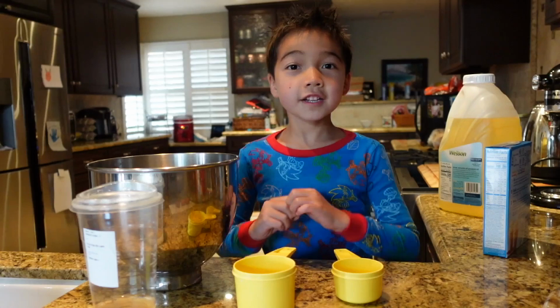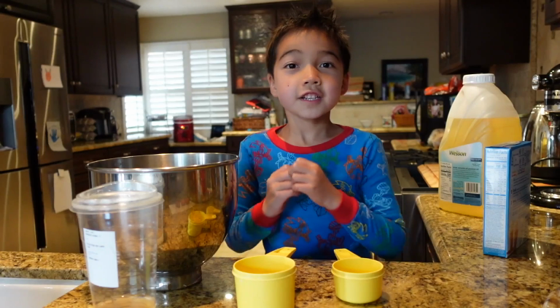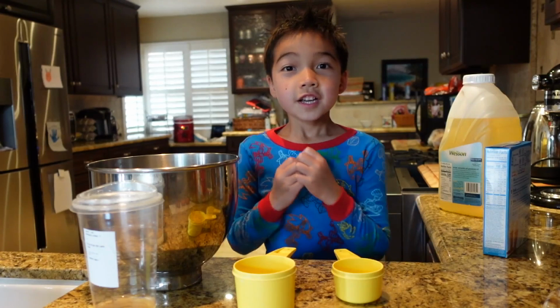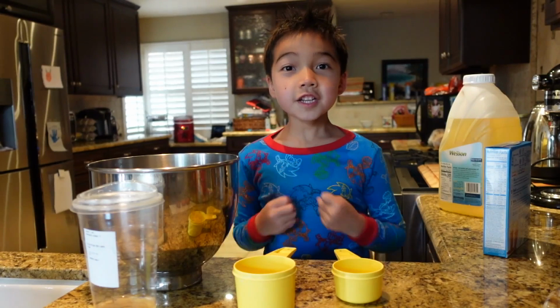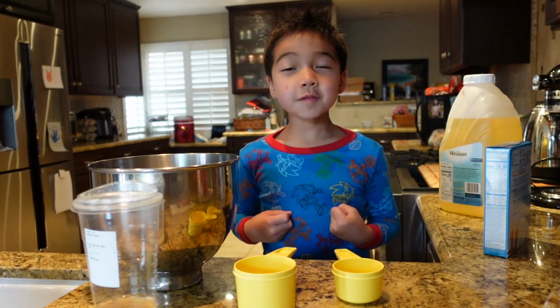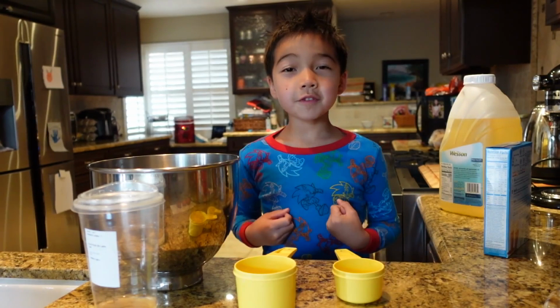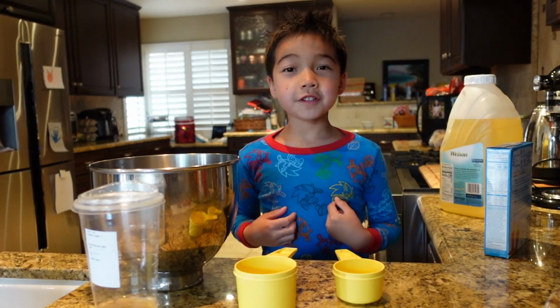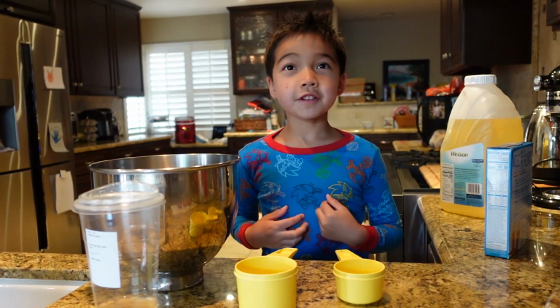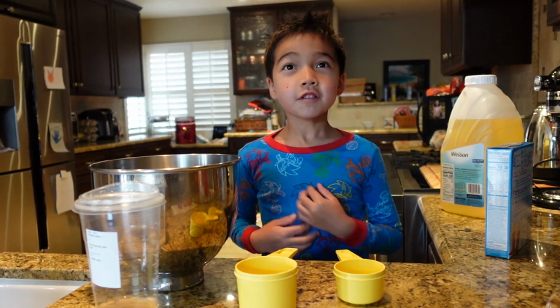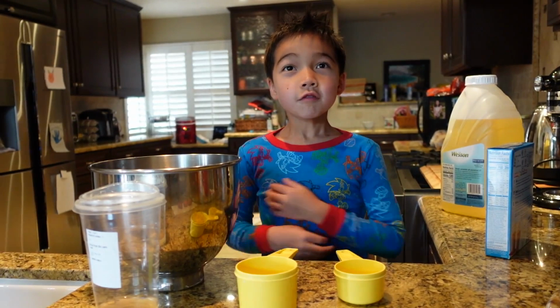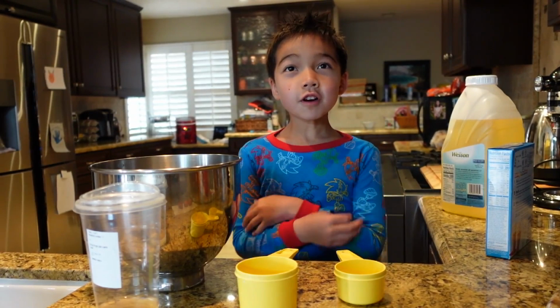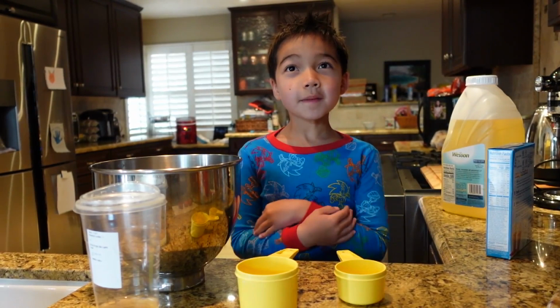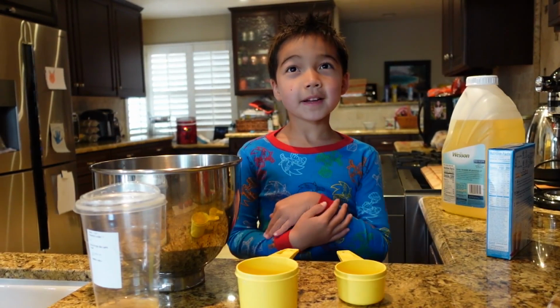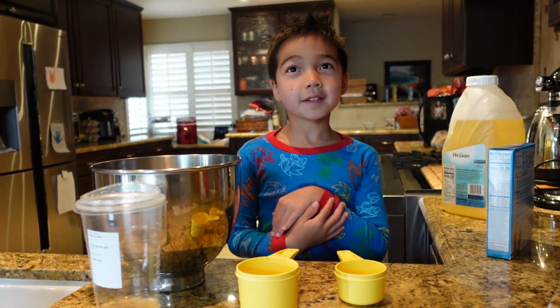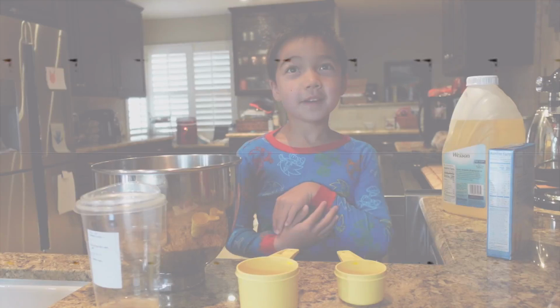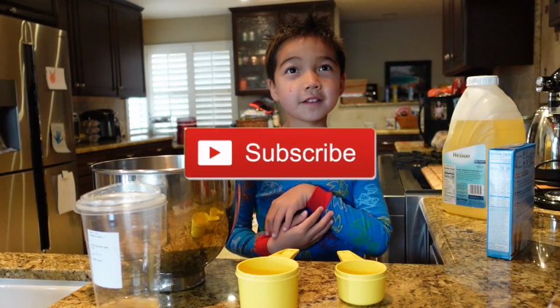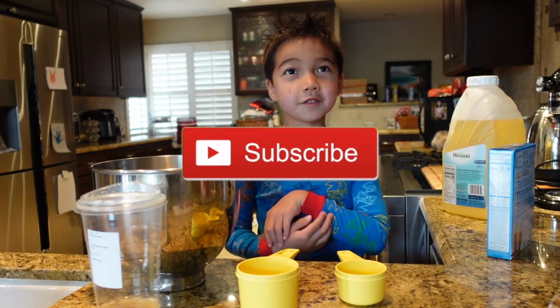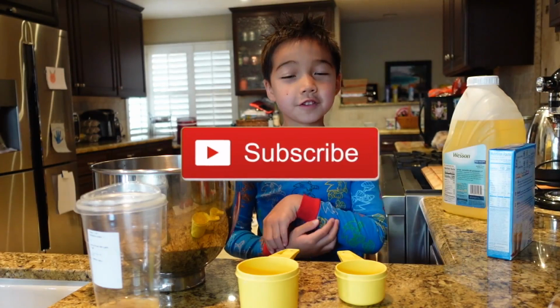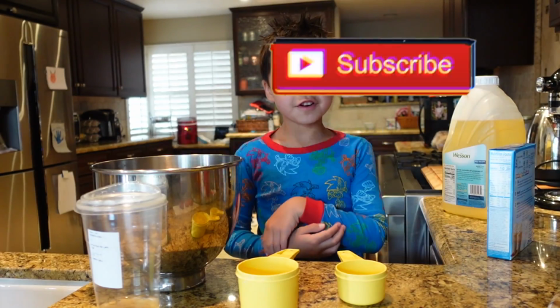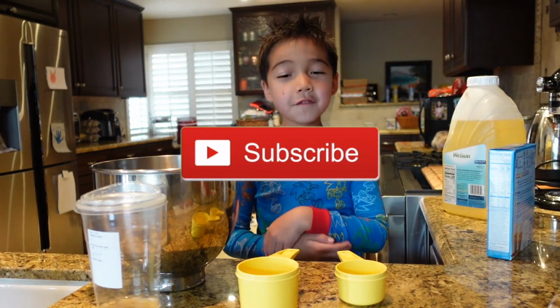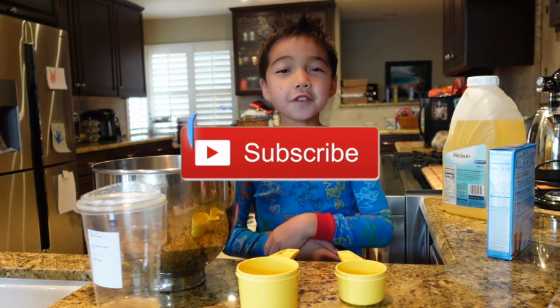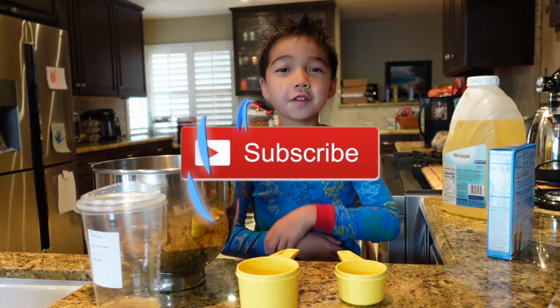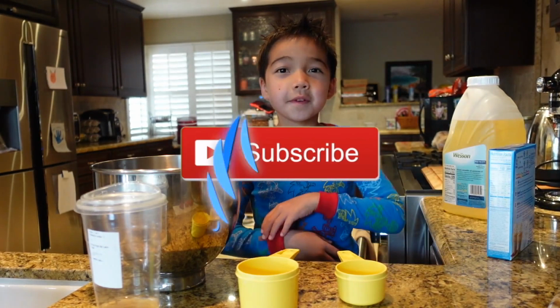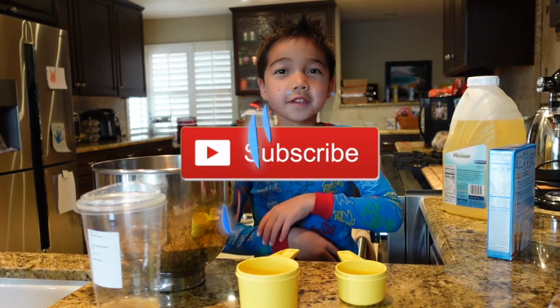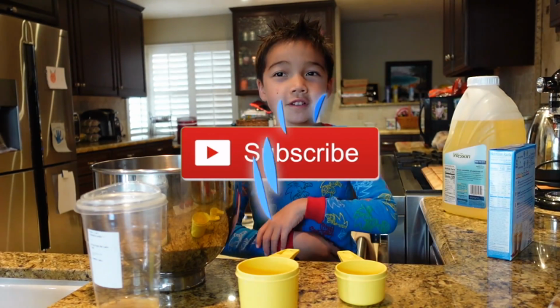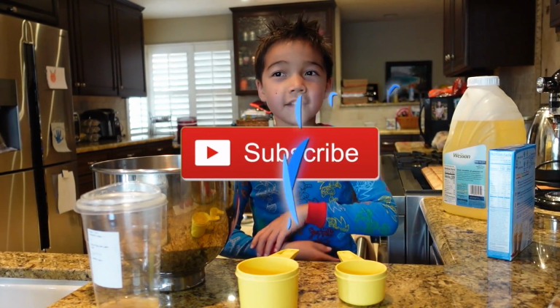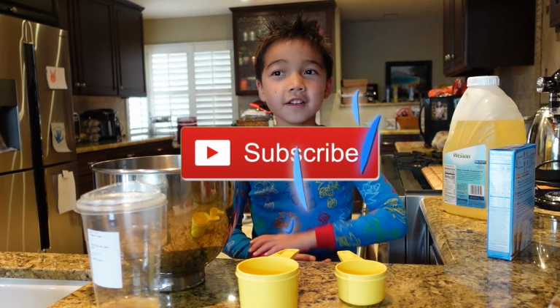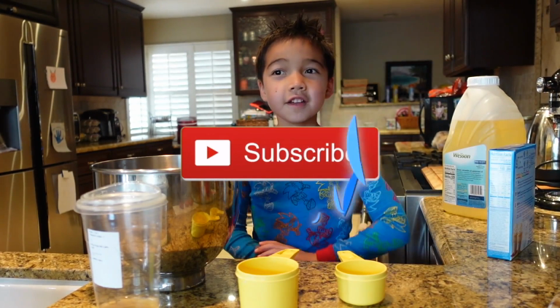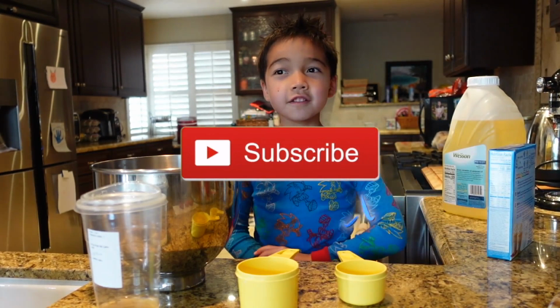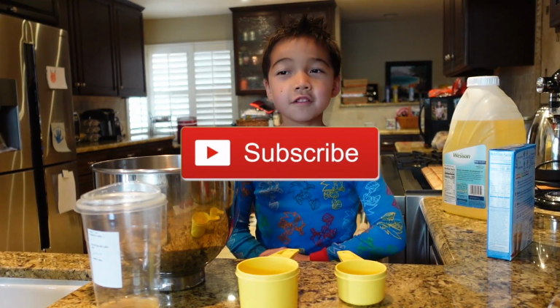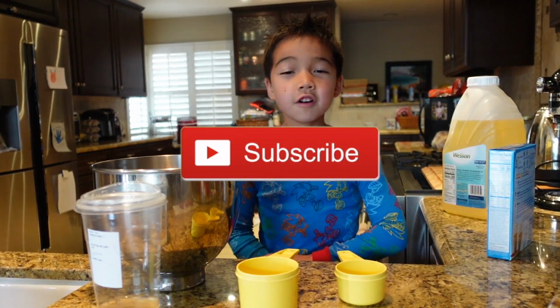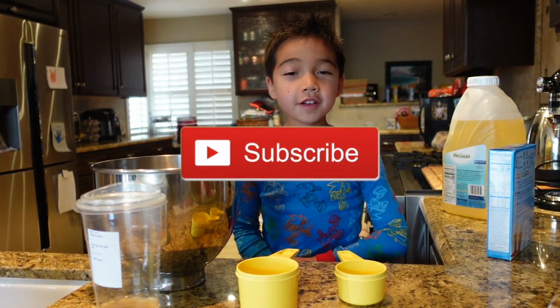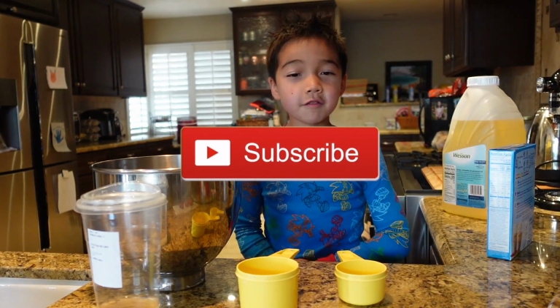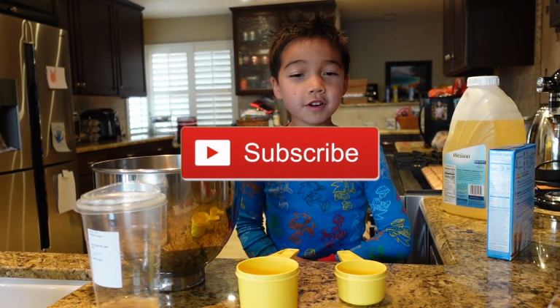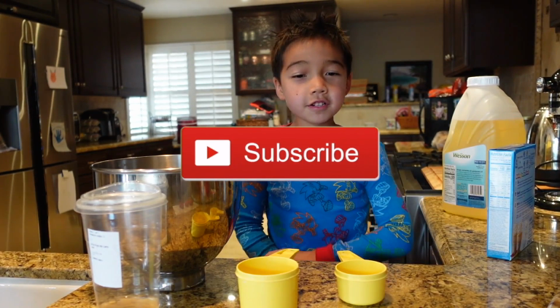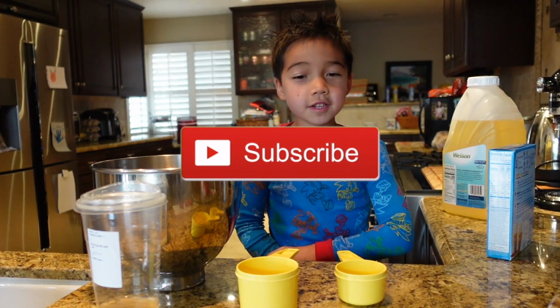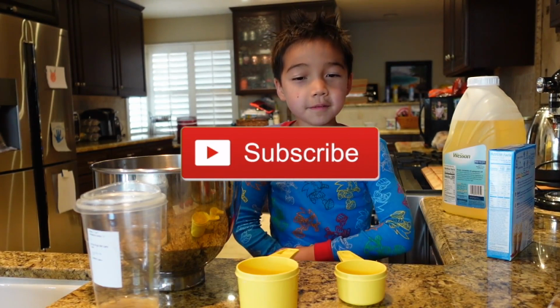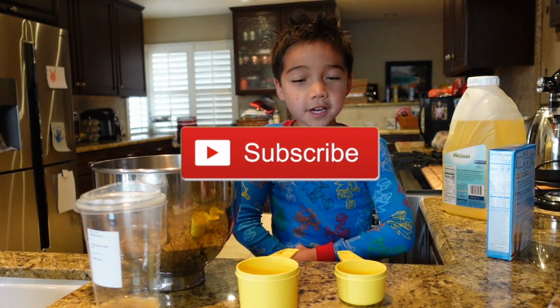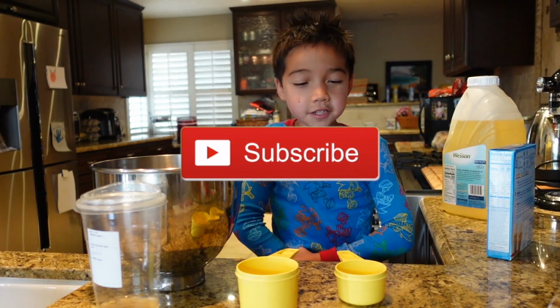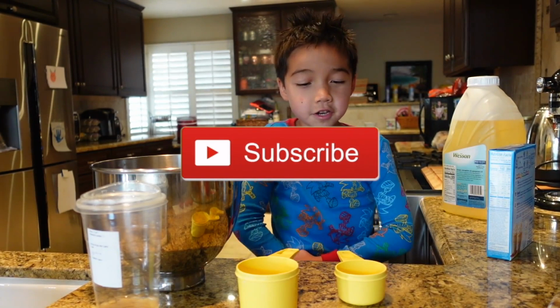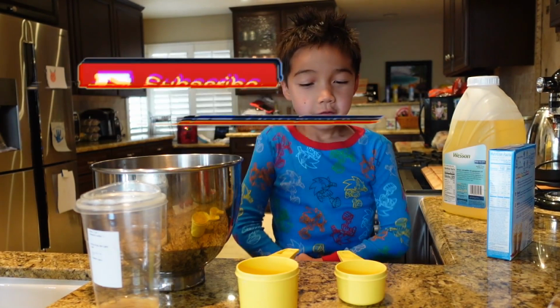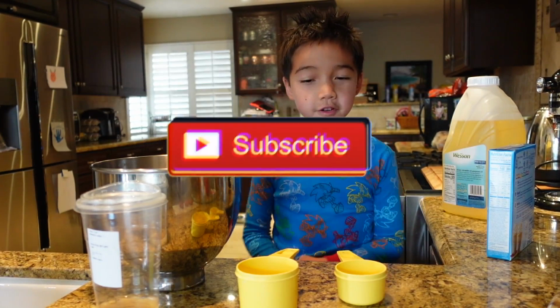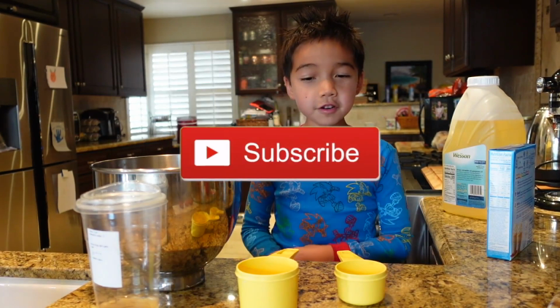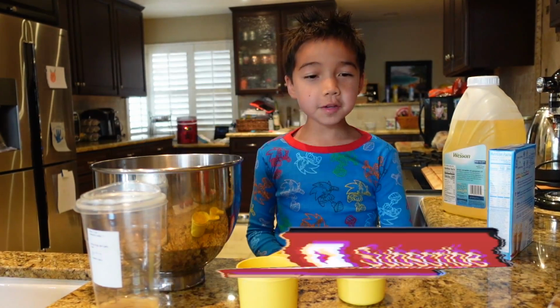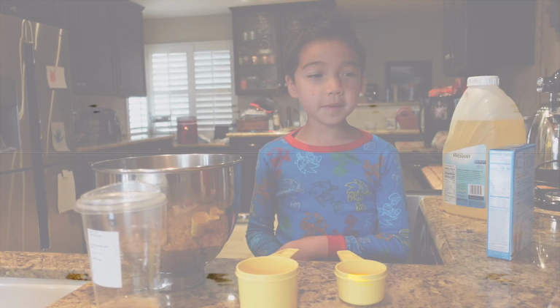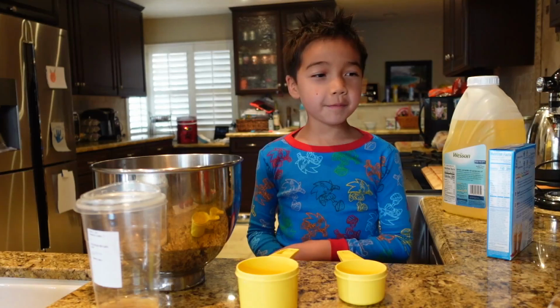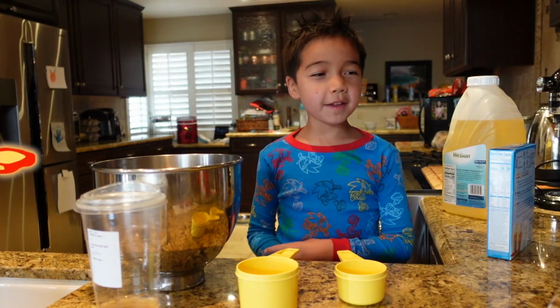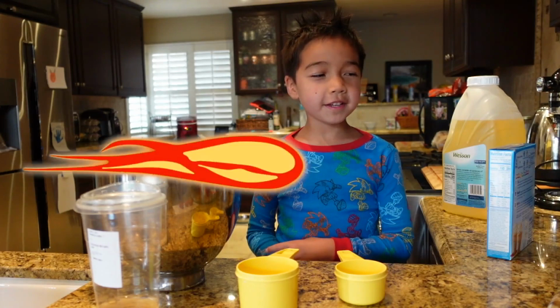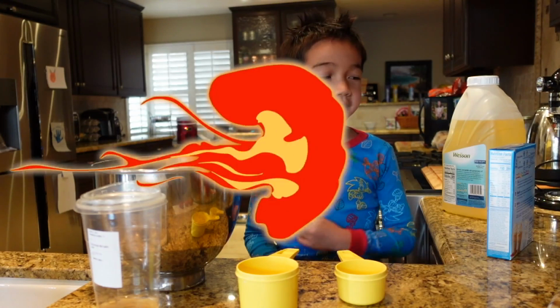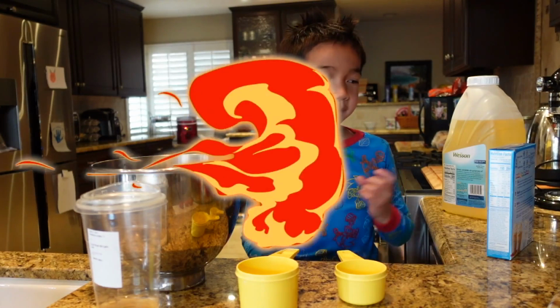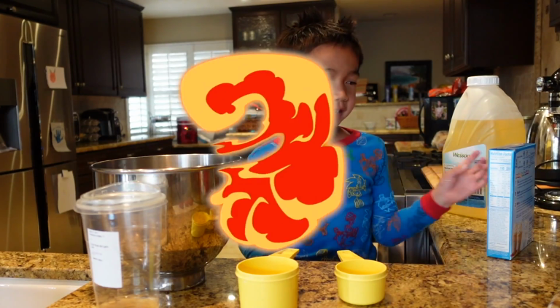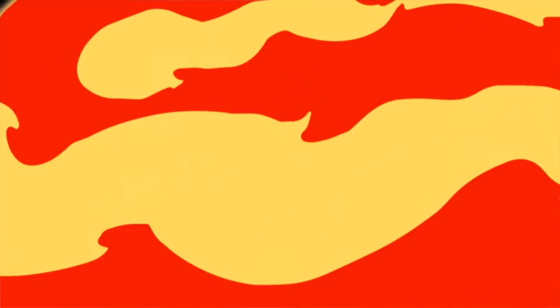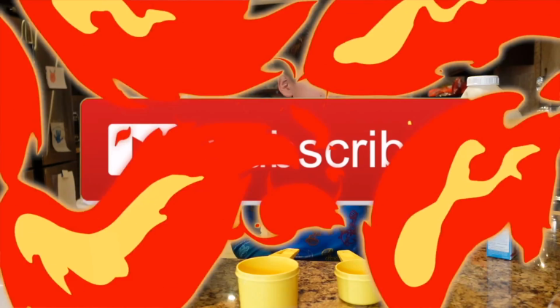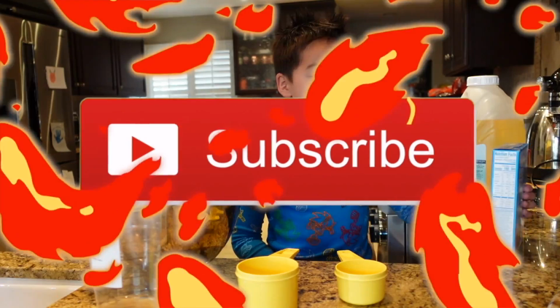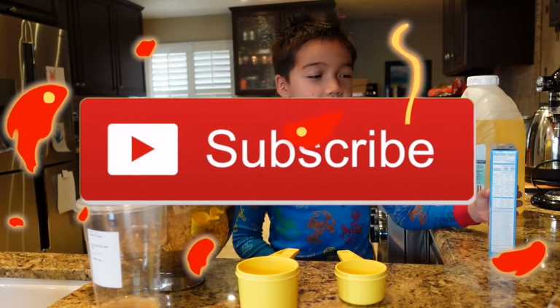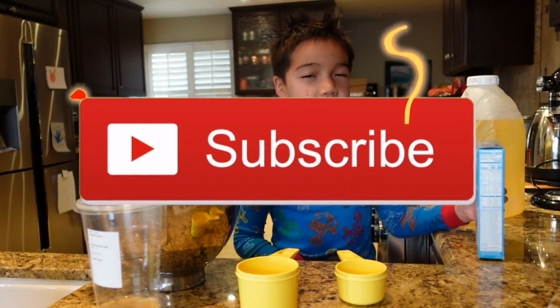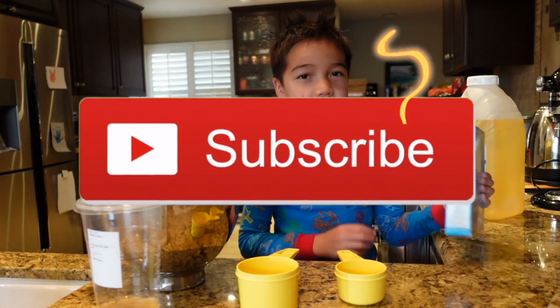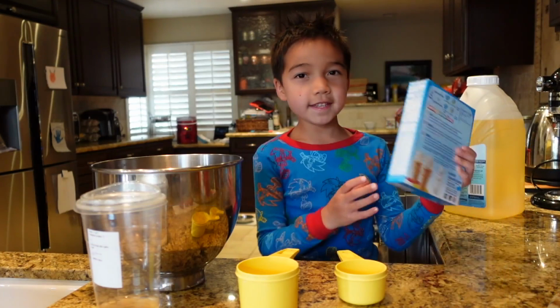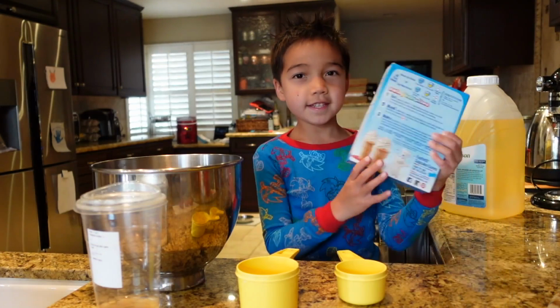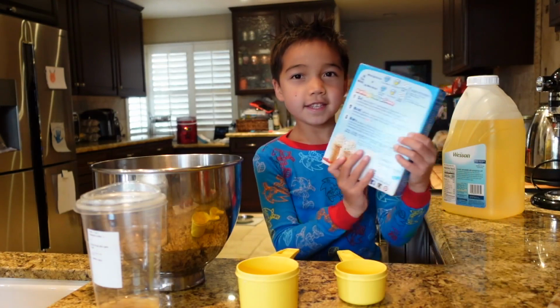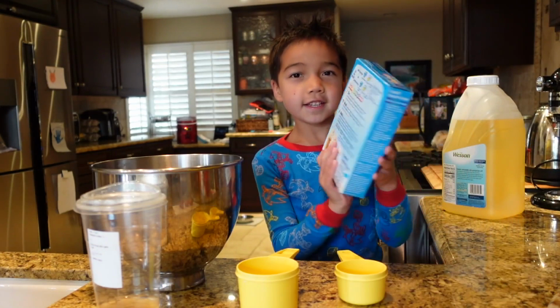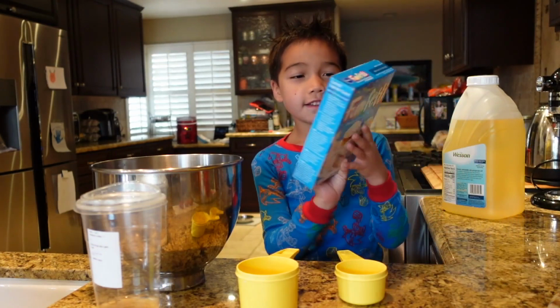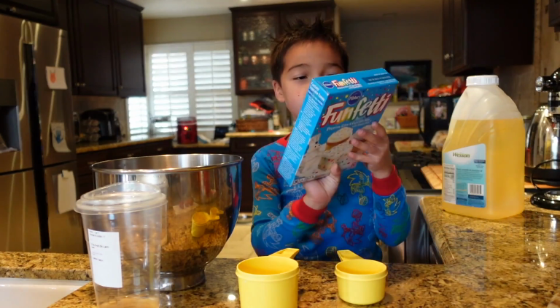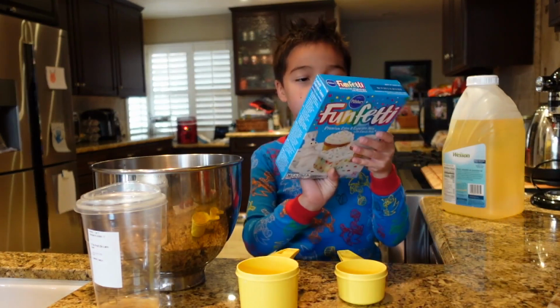Hey guys, it's your boy D. Welcome back to my channel. If you're new, please... Okay, what is up guys? We are going to be baking some cake with this thing here.